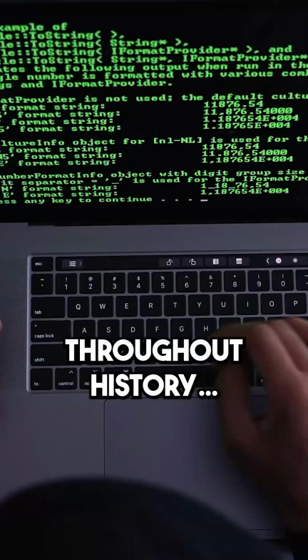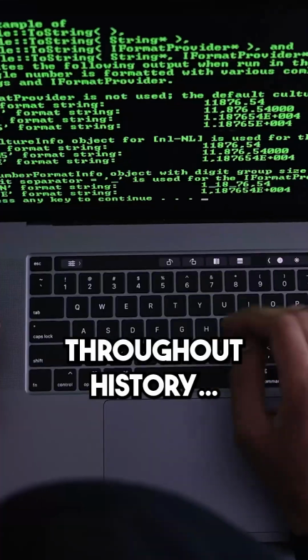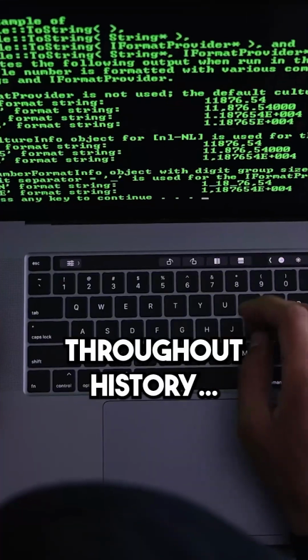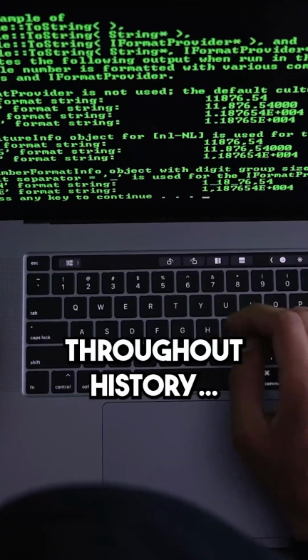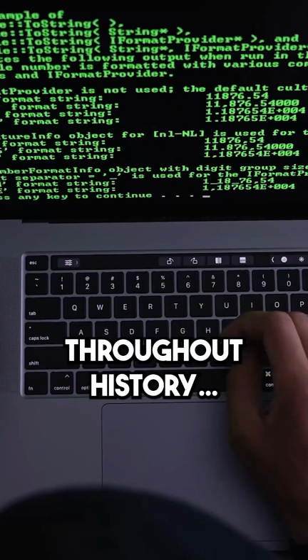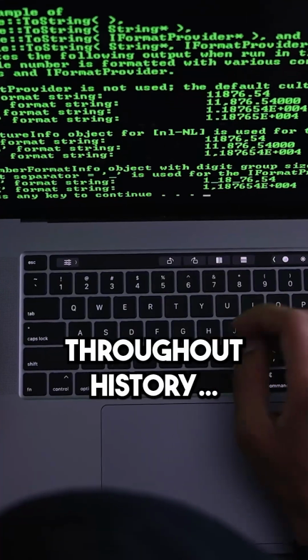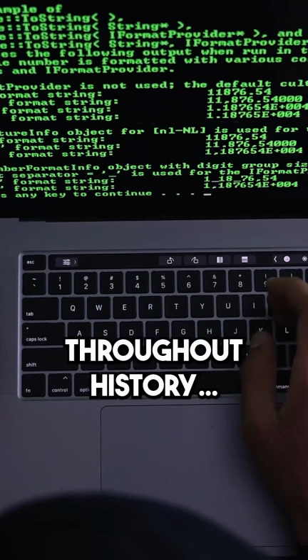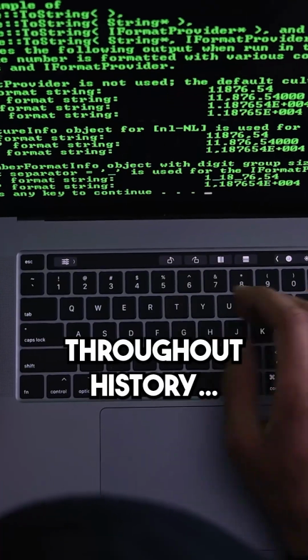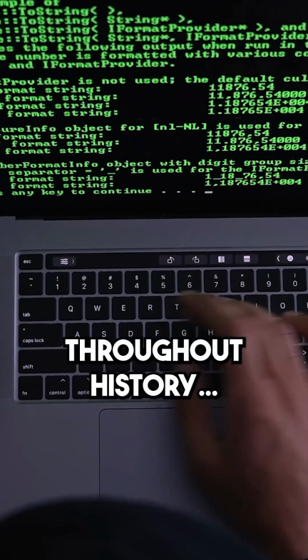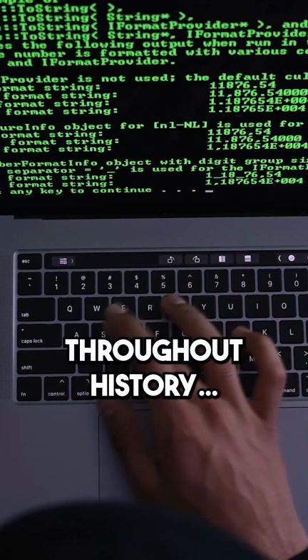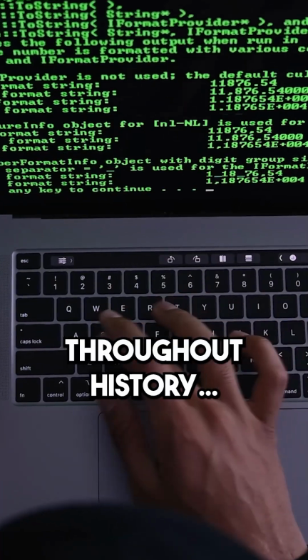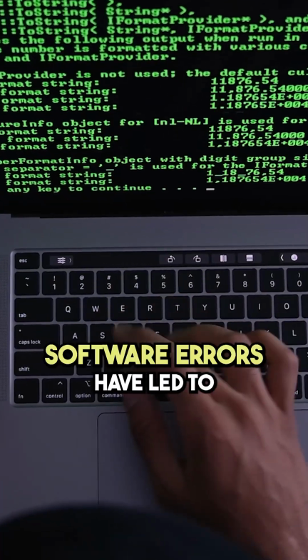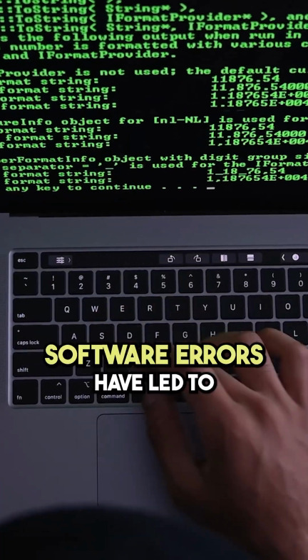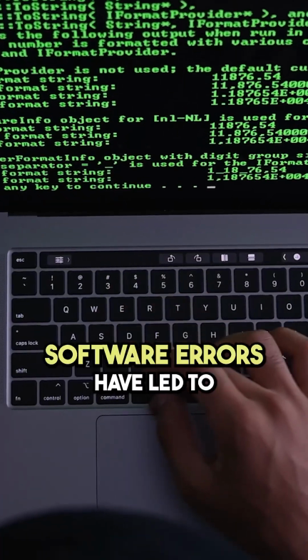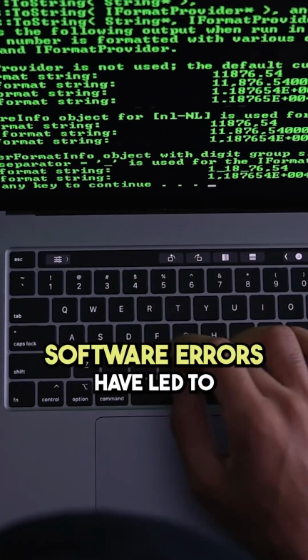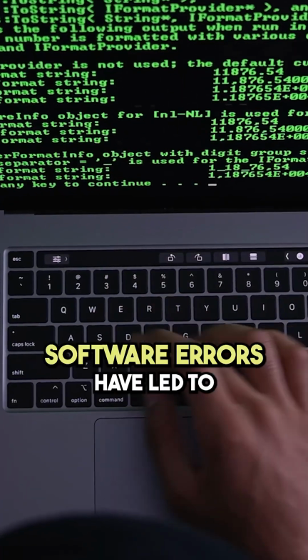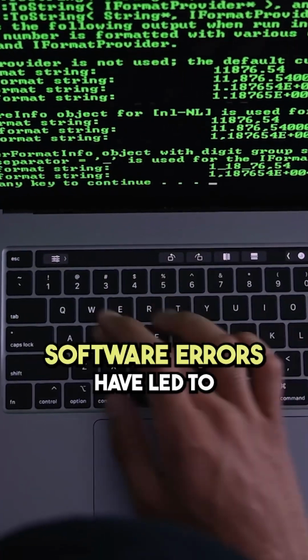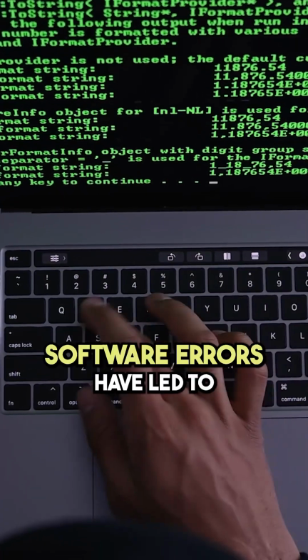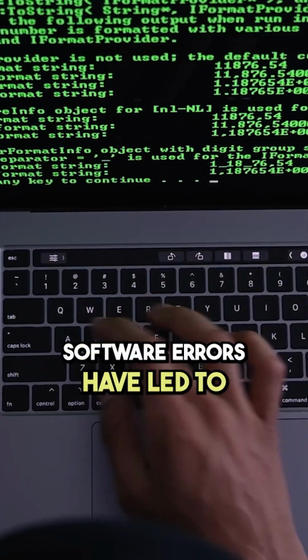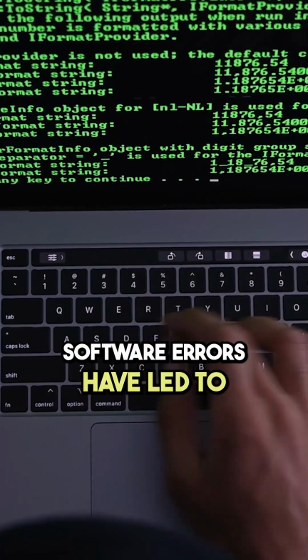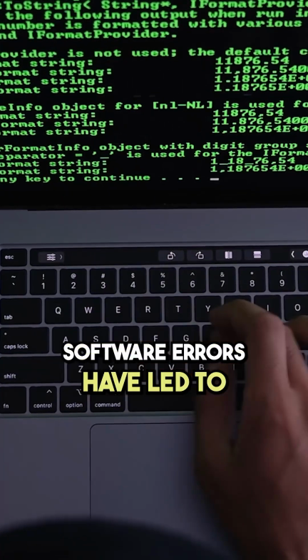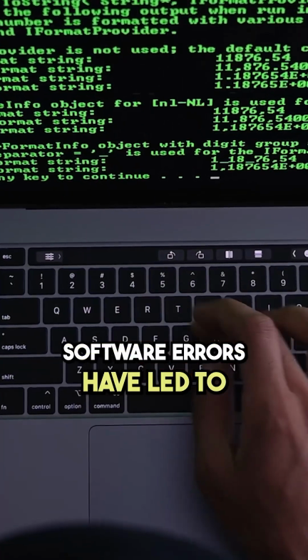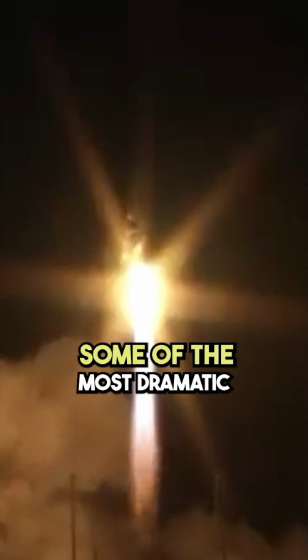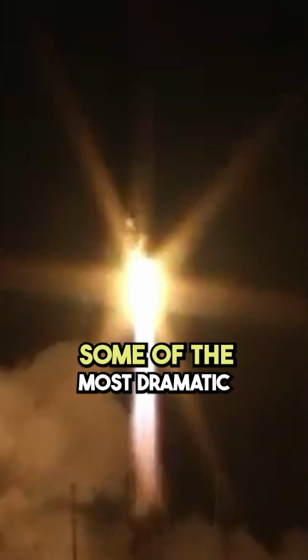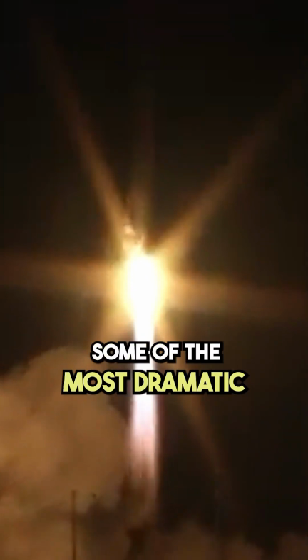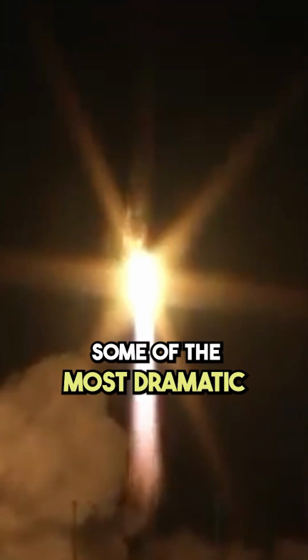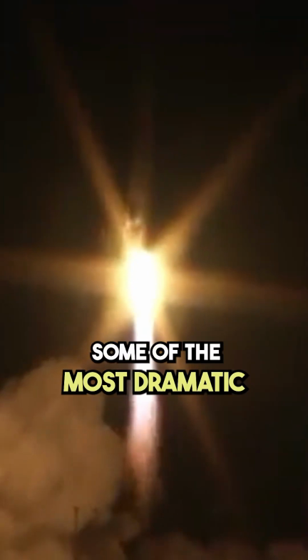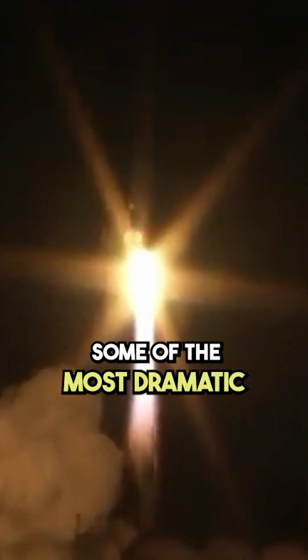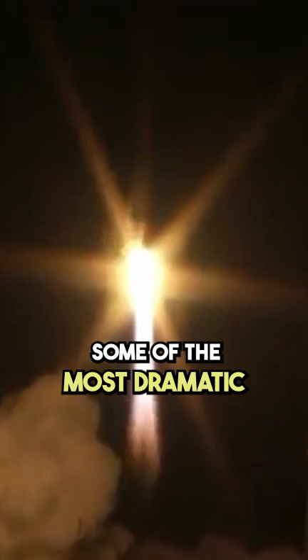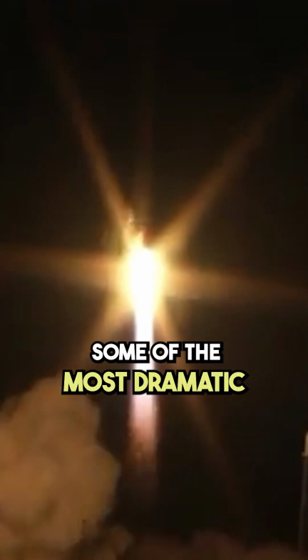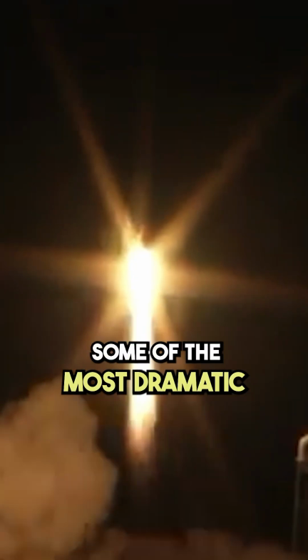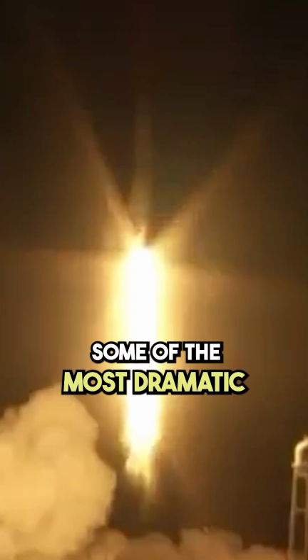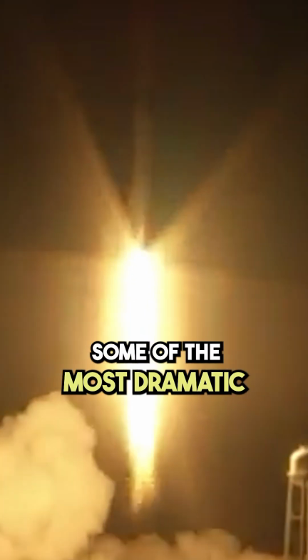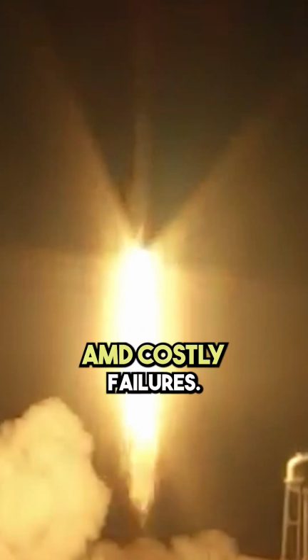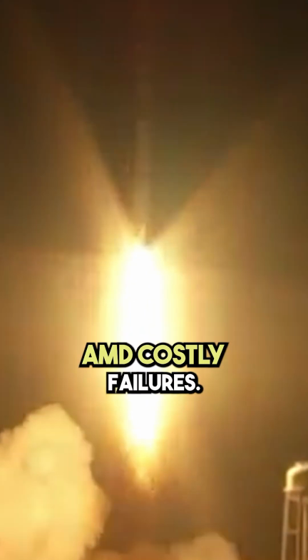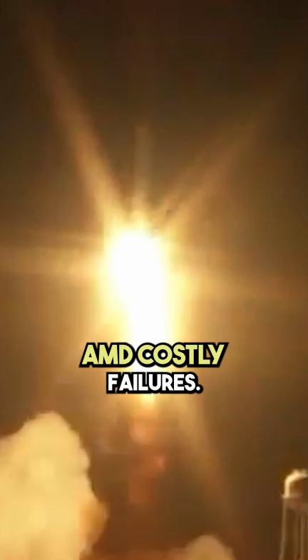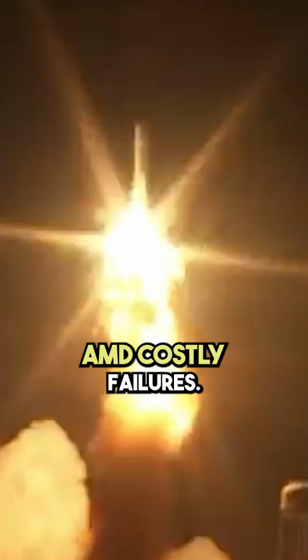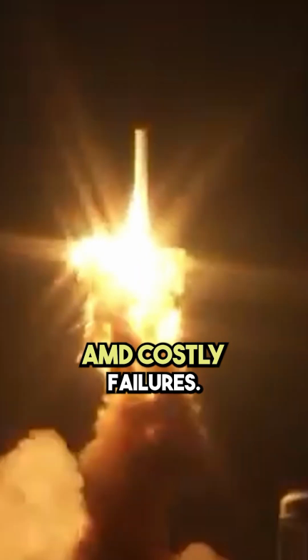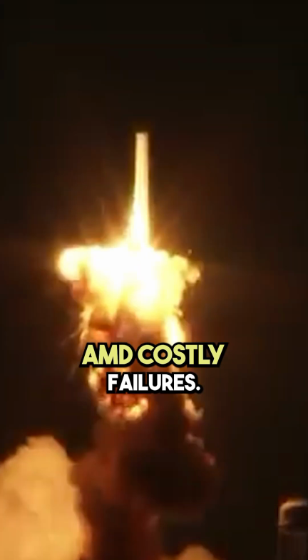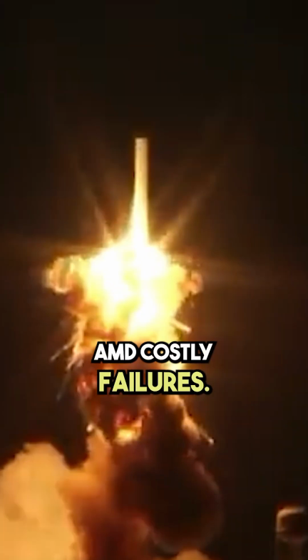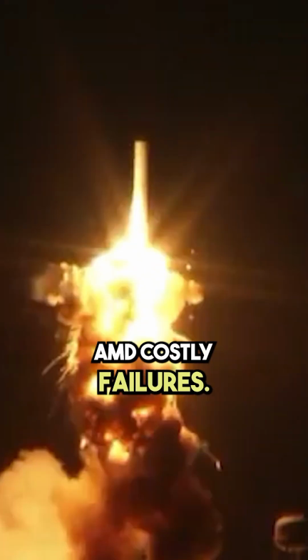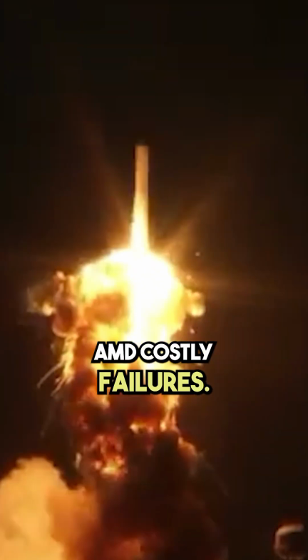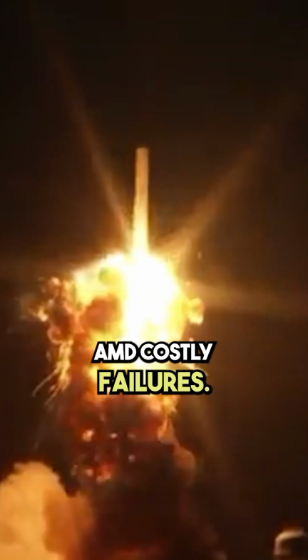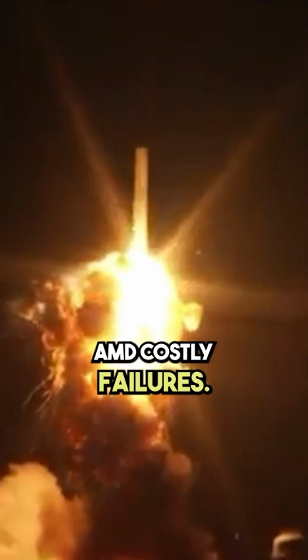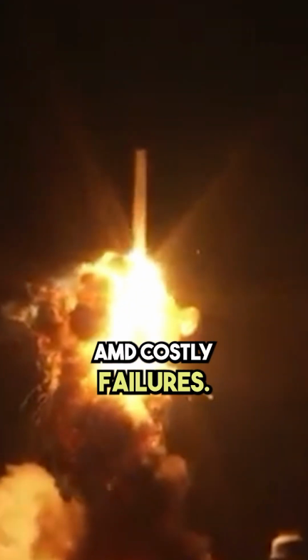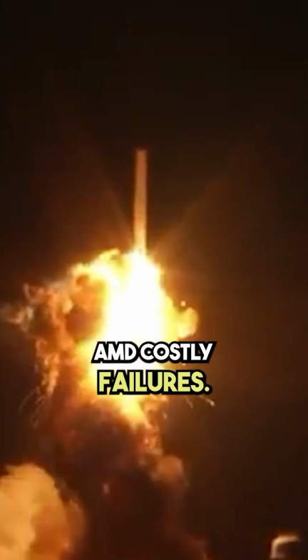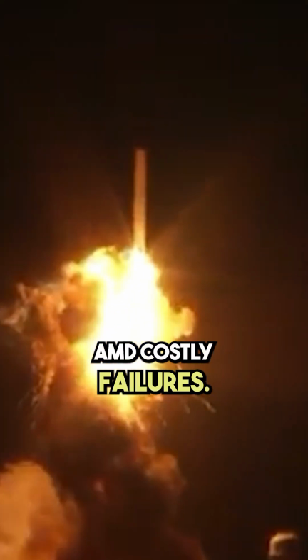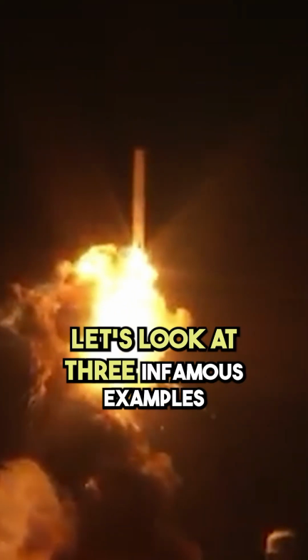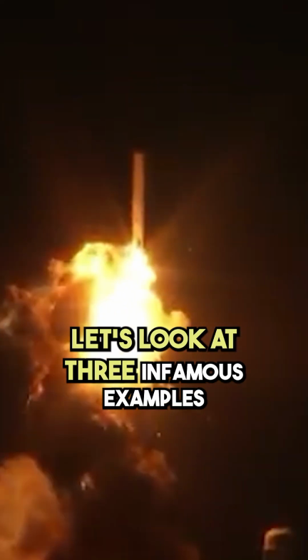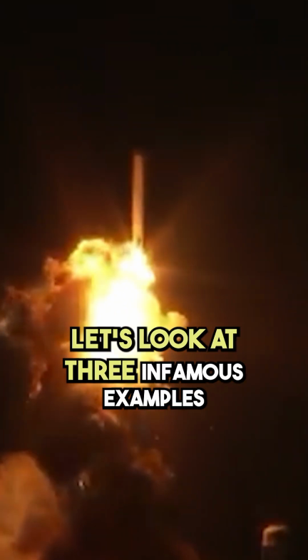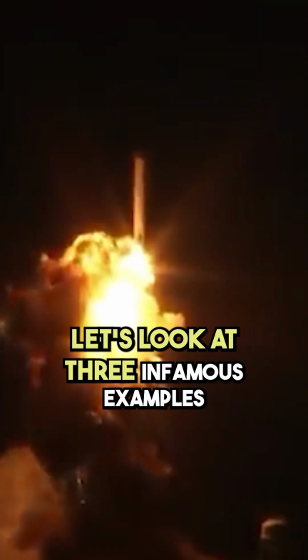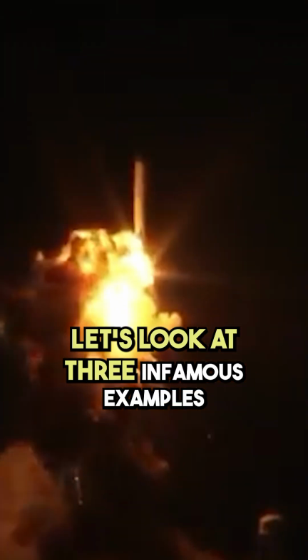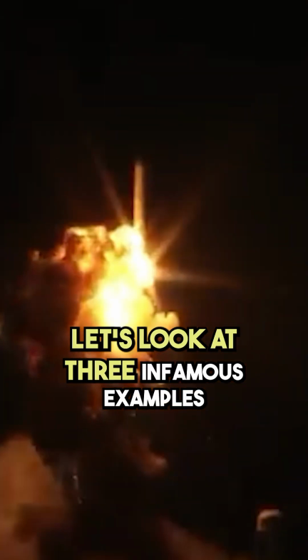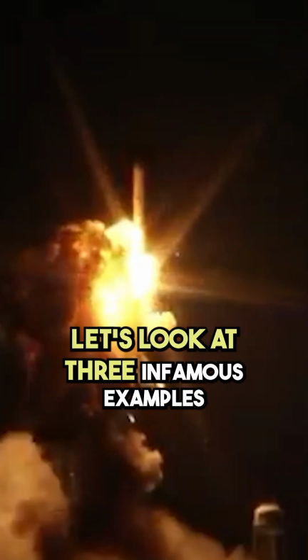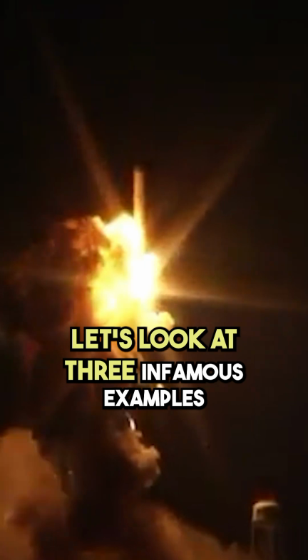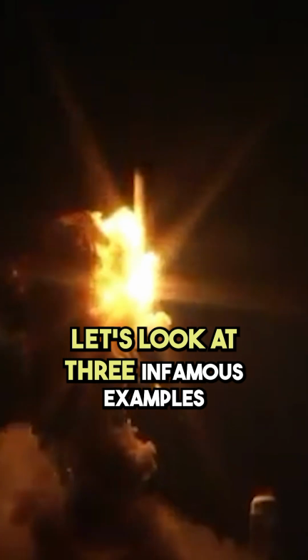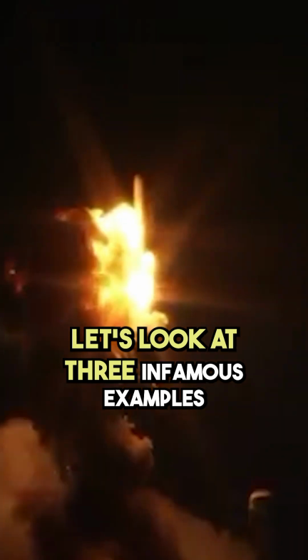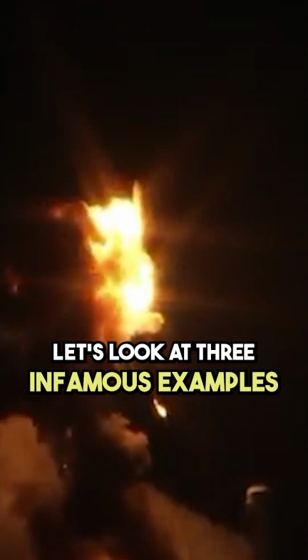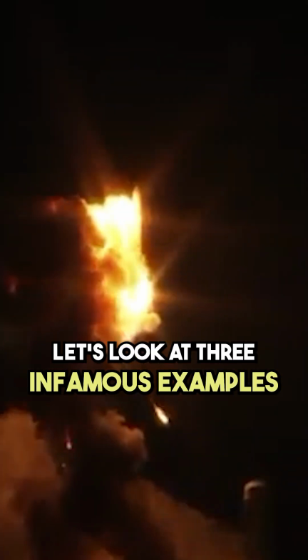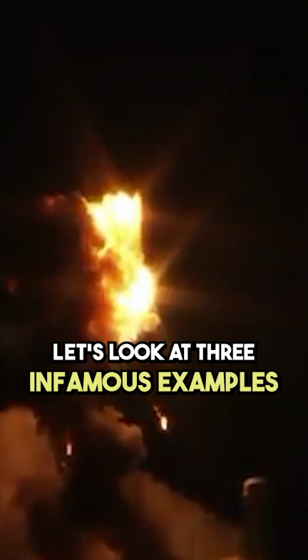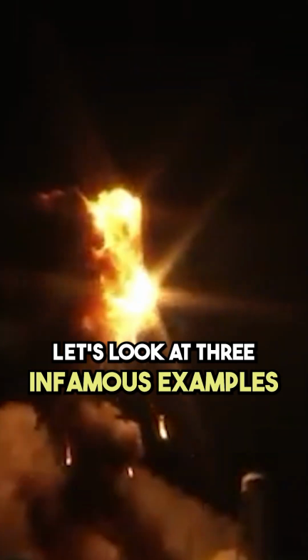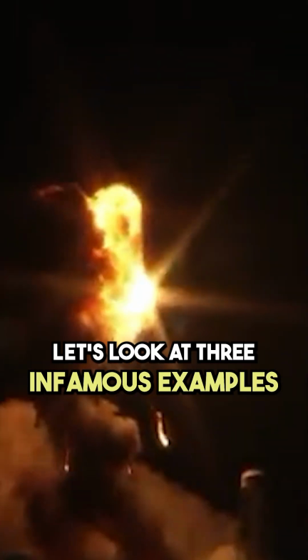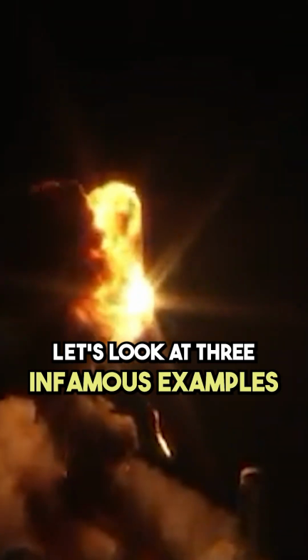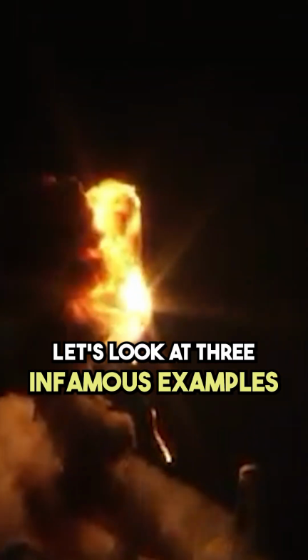Throughout history, software errors have led to some of the most dramatic and costly failures. Let's look at three infamous examples.